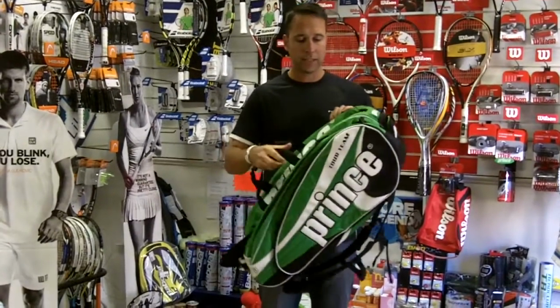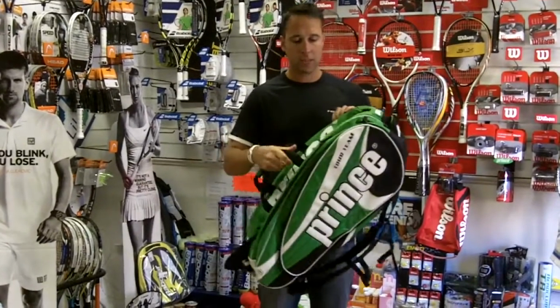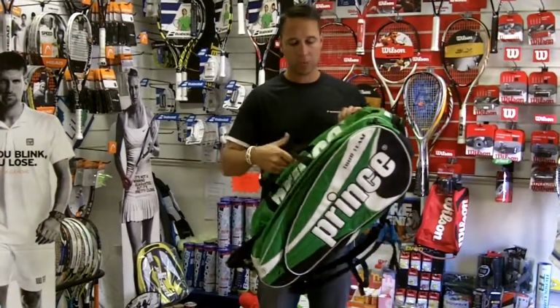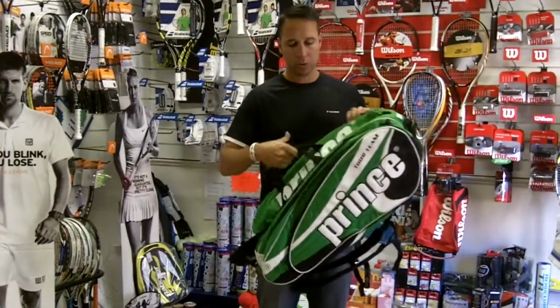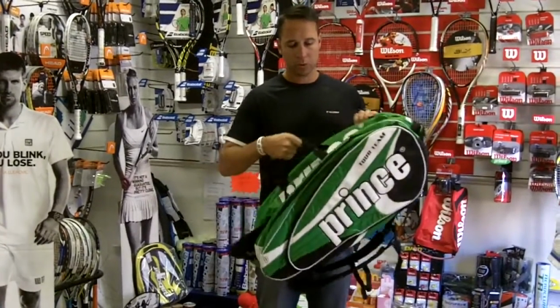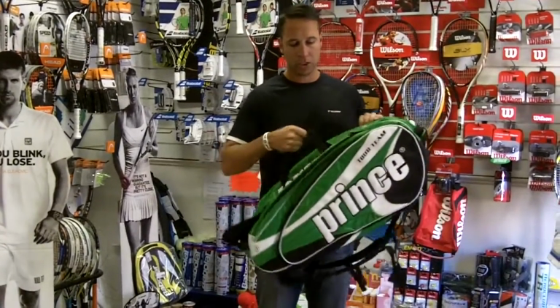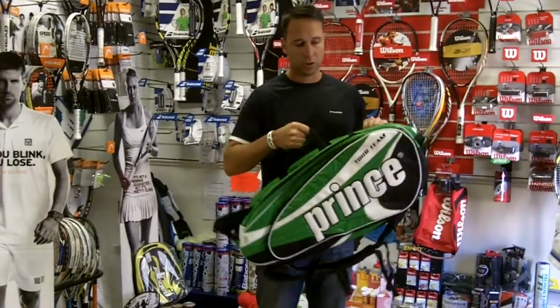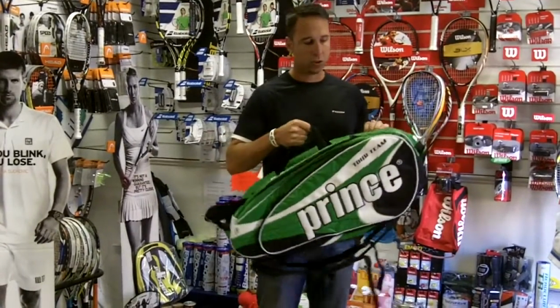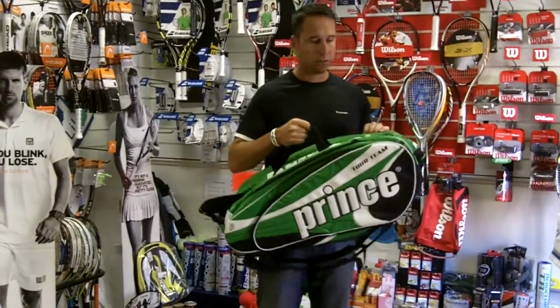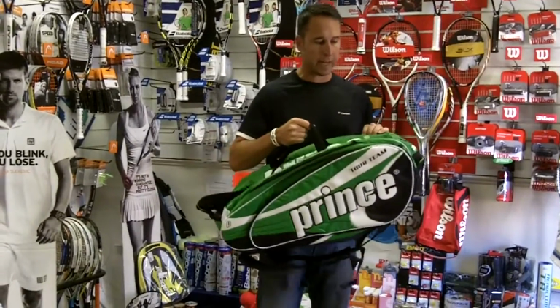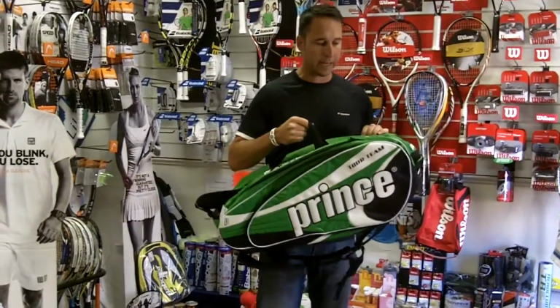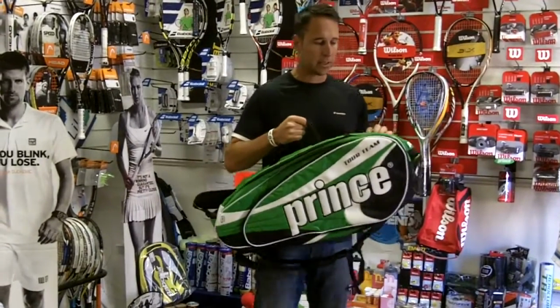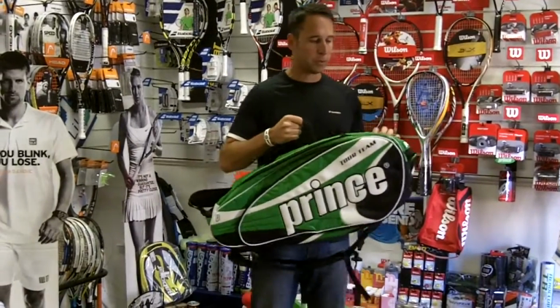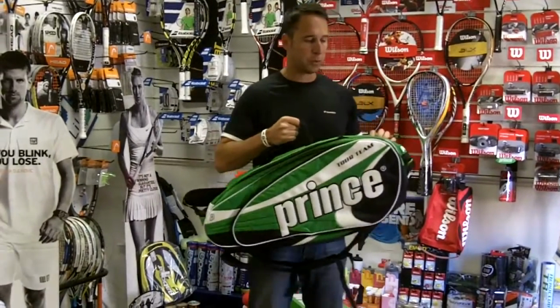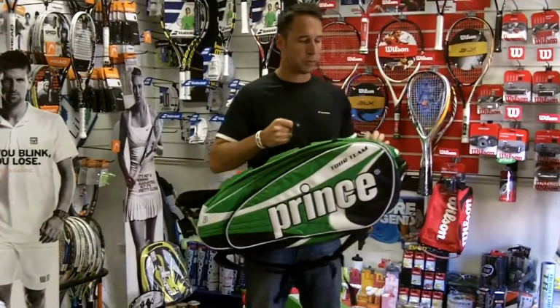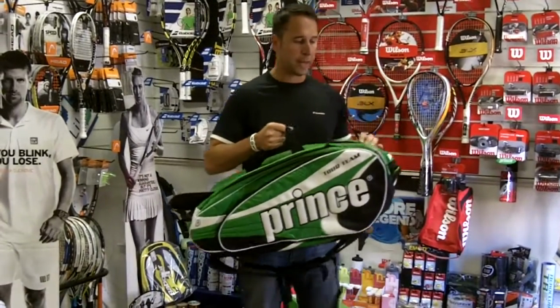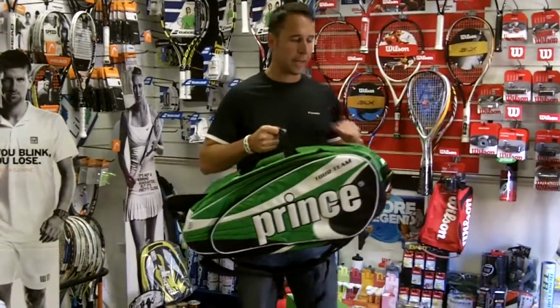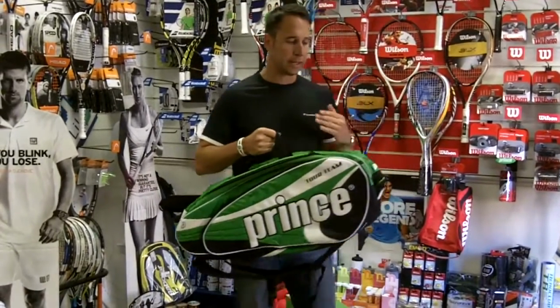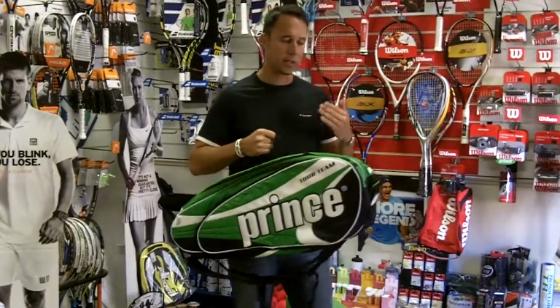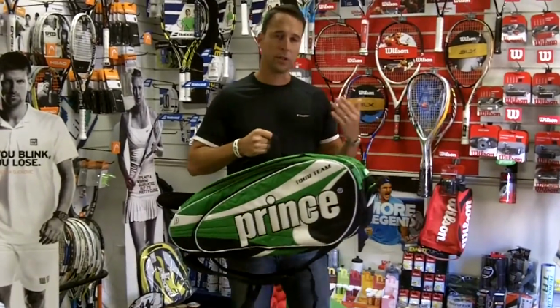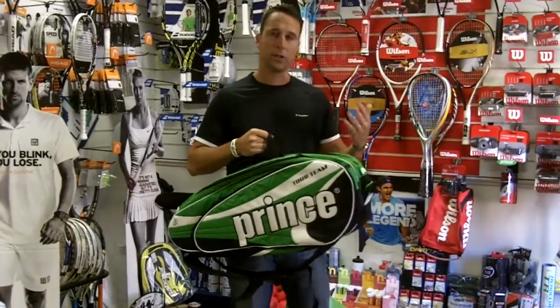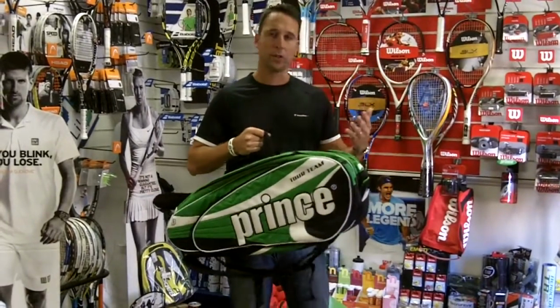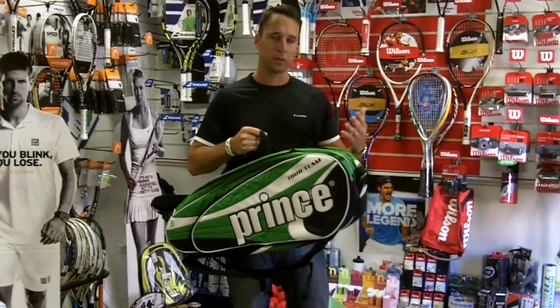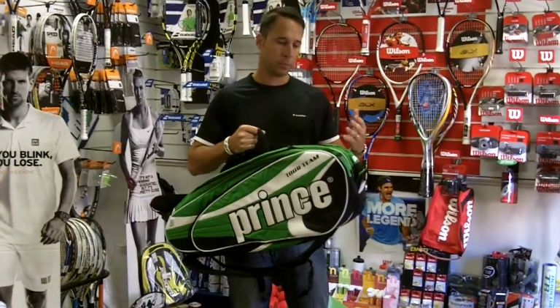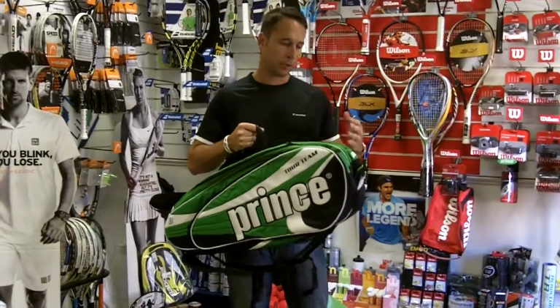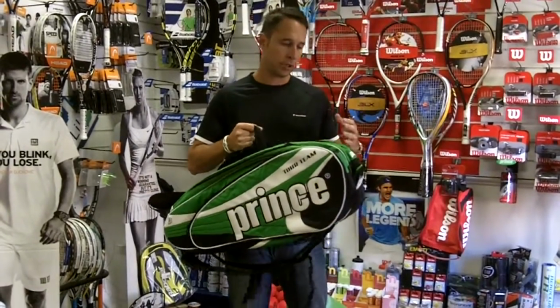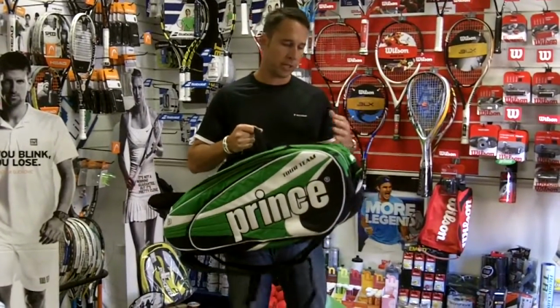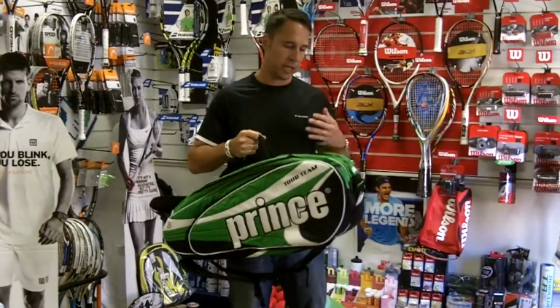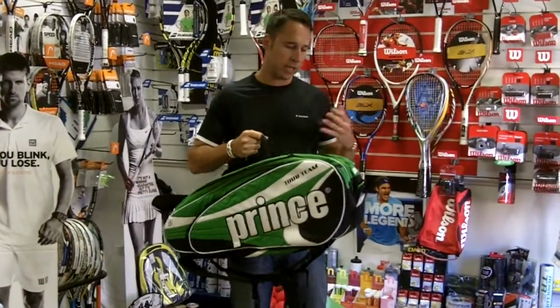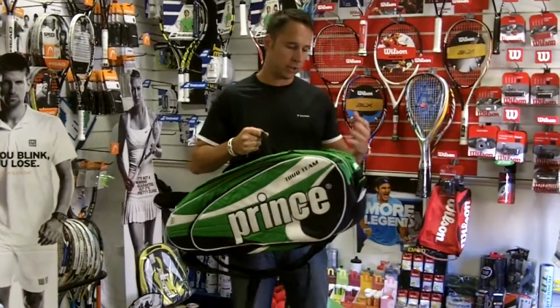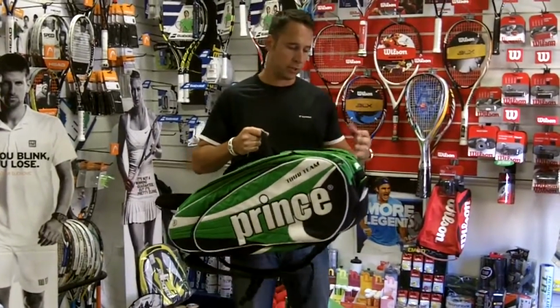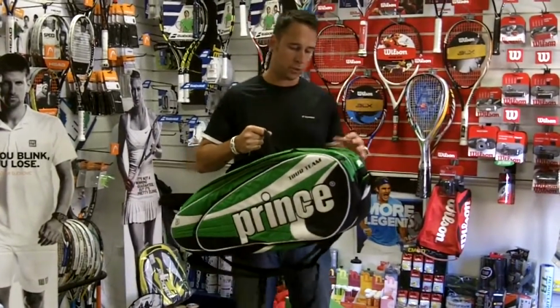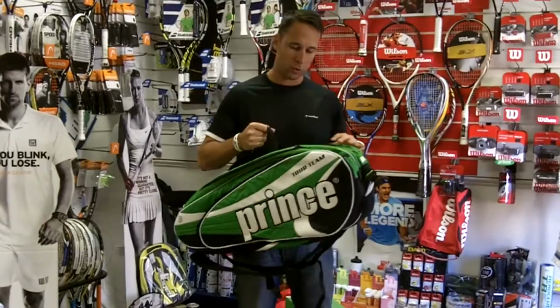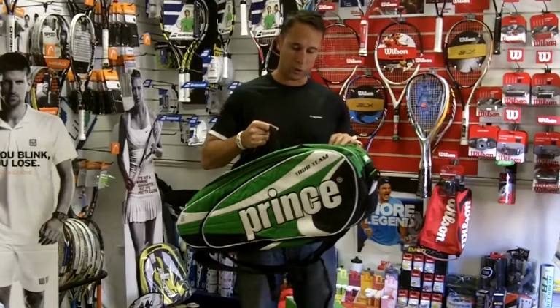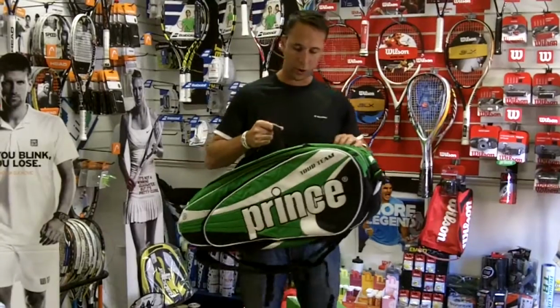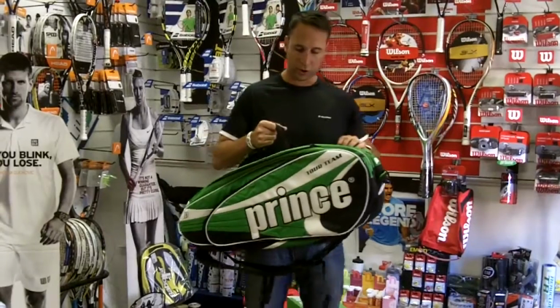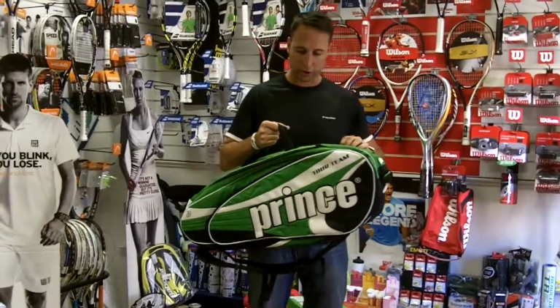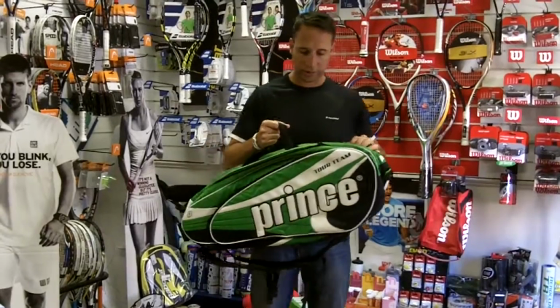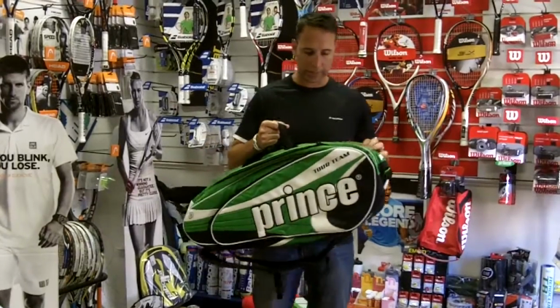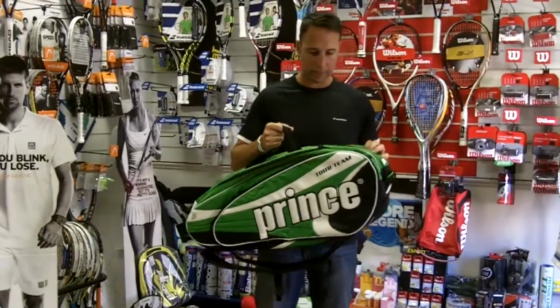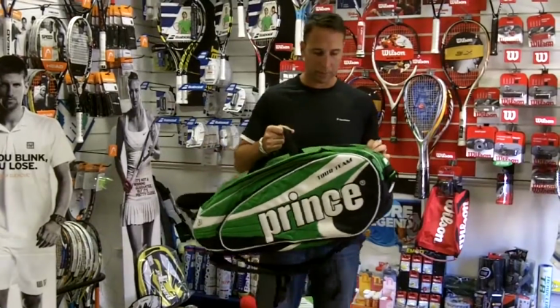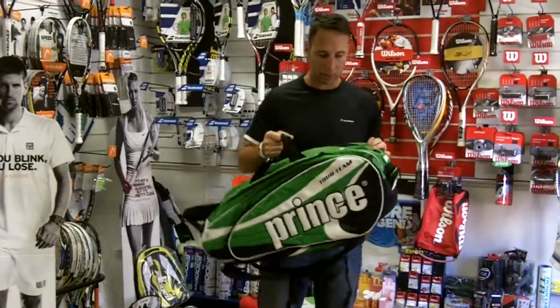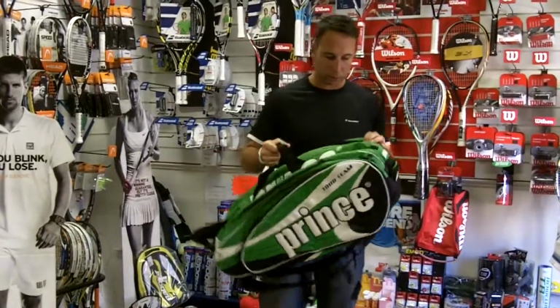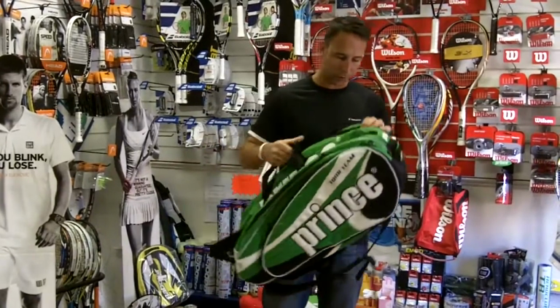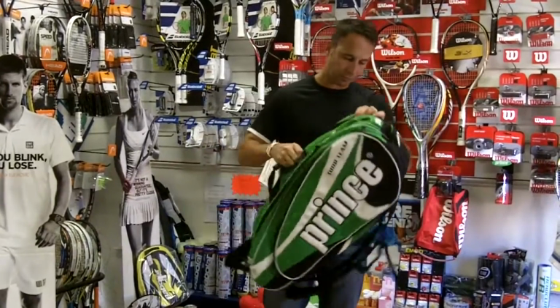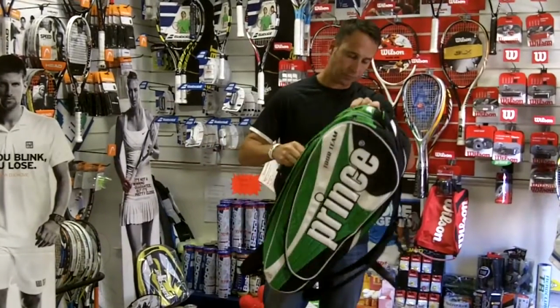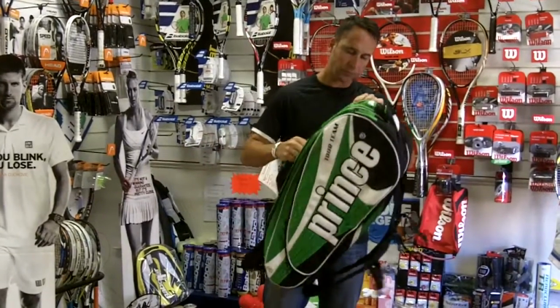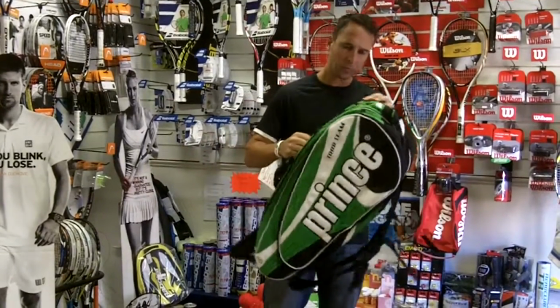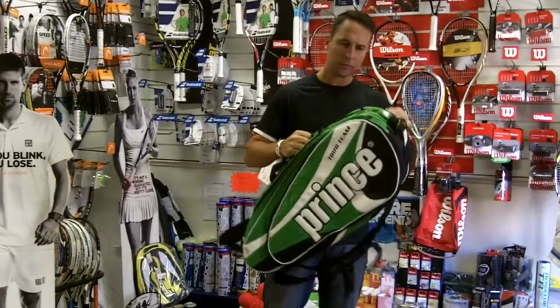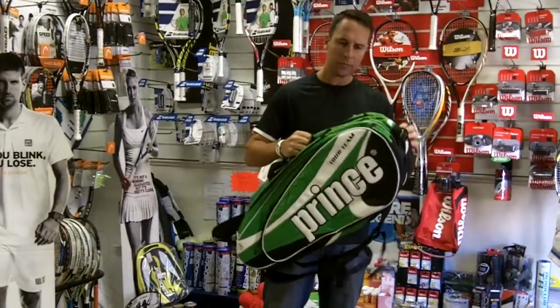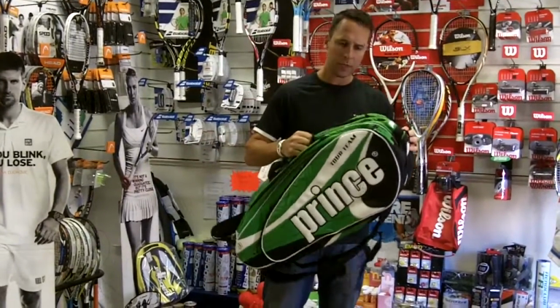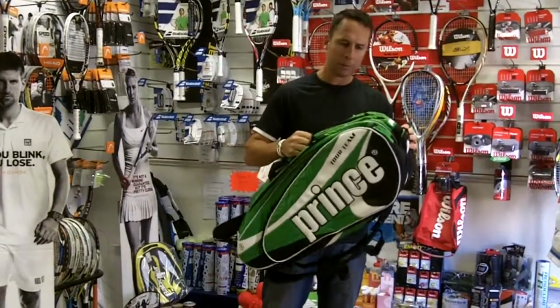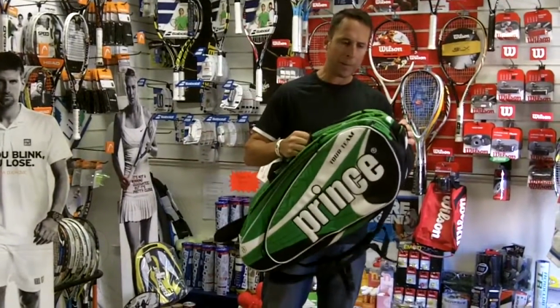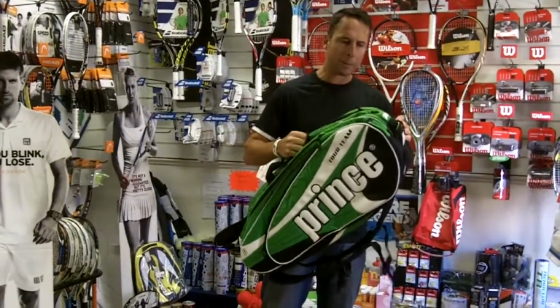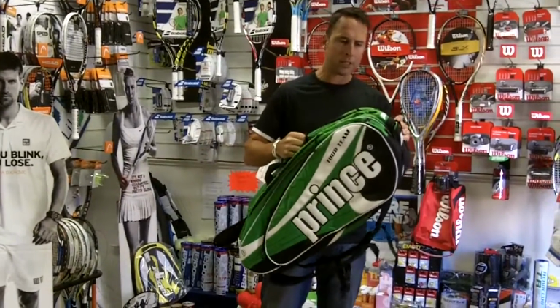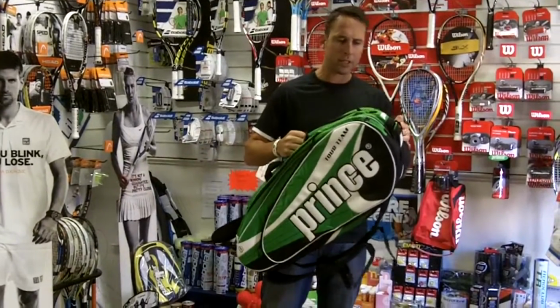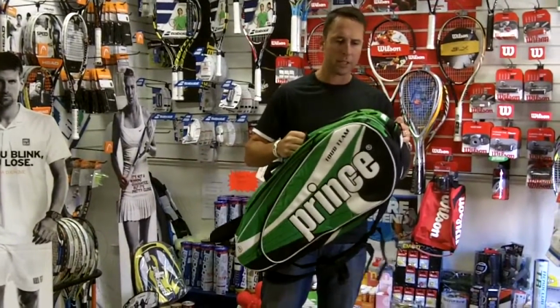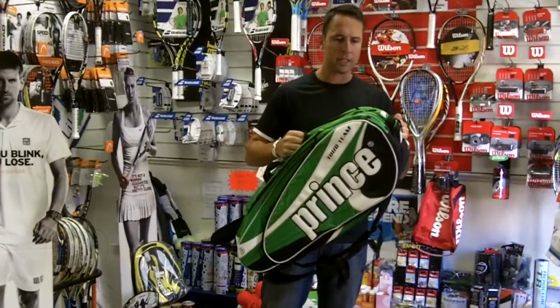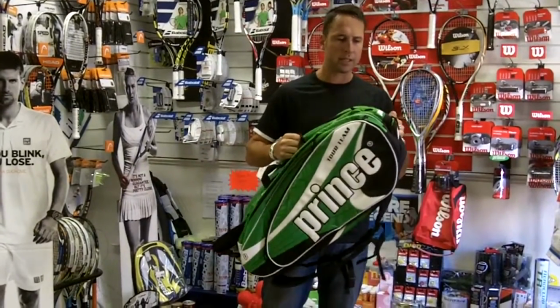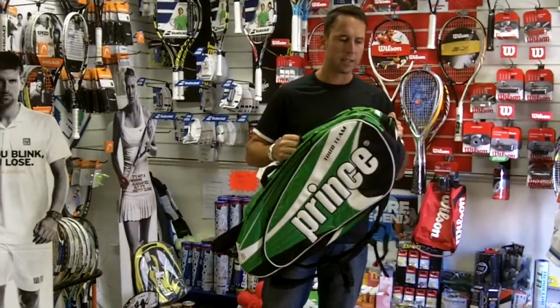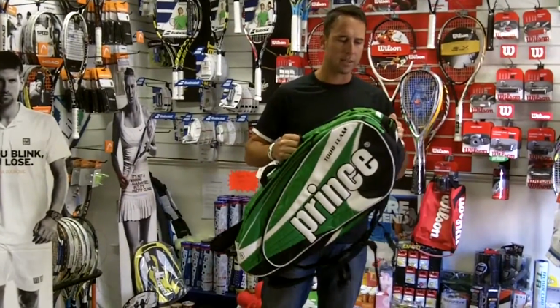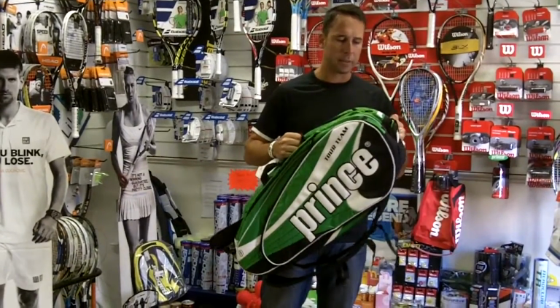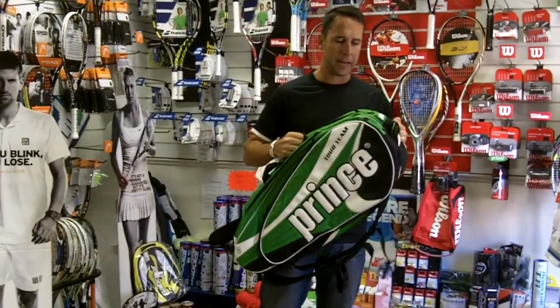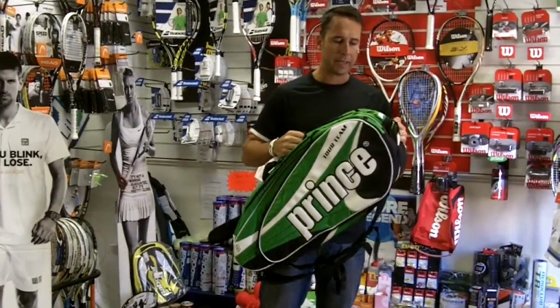It's a multi racket sport bag, so you can put your tennis, your squash, your racquetball, and badminton into this bag.